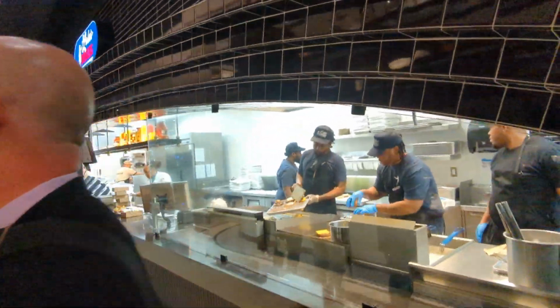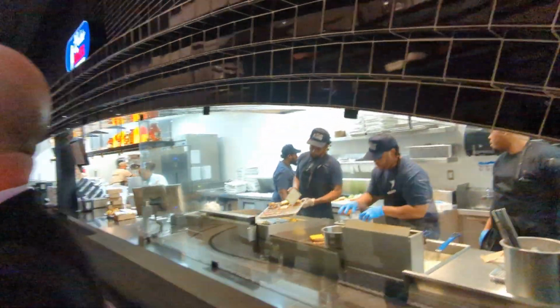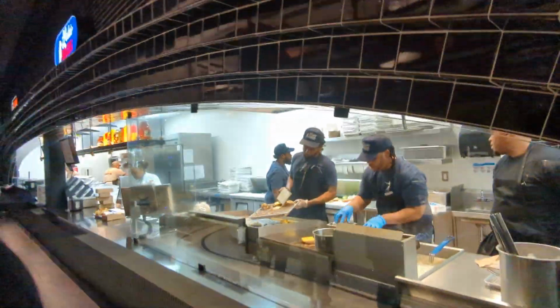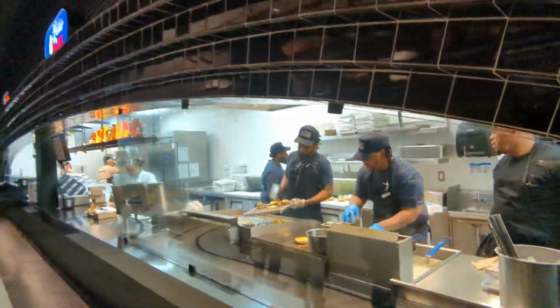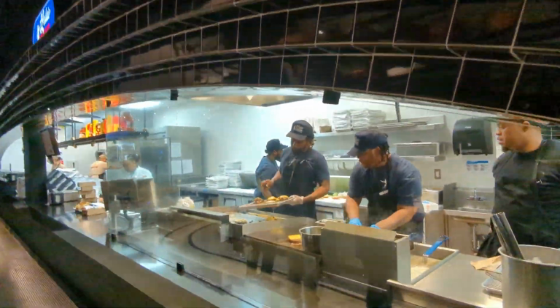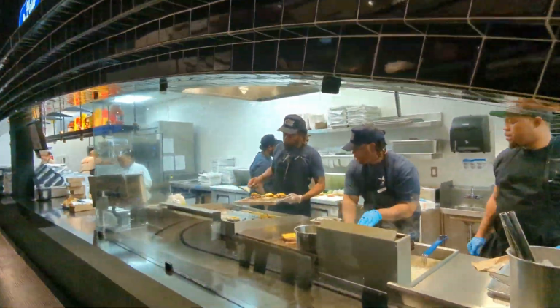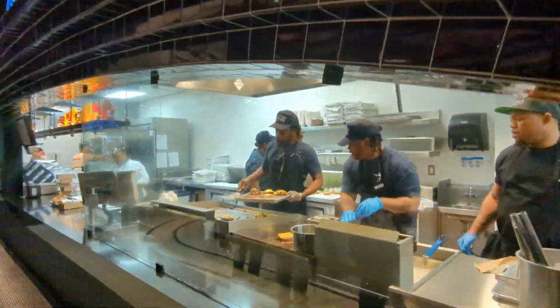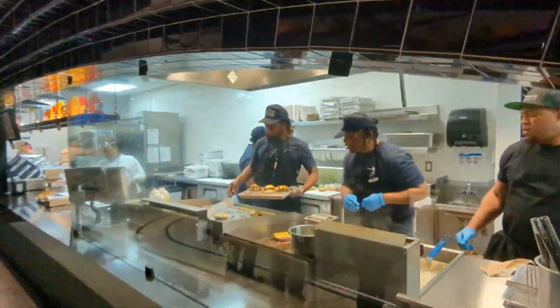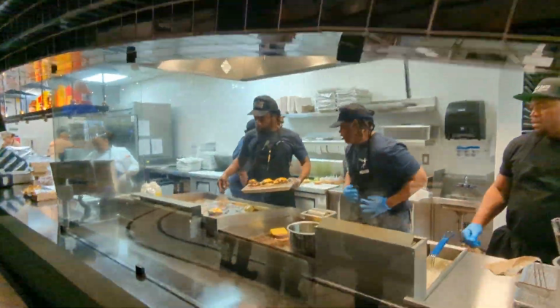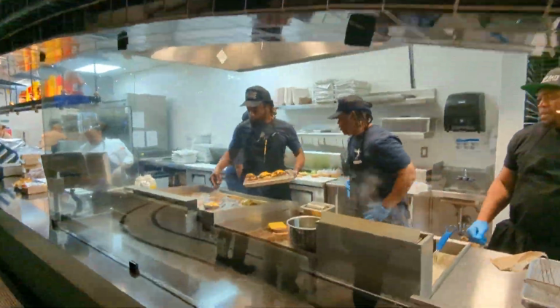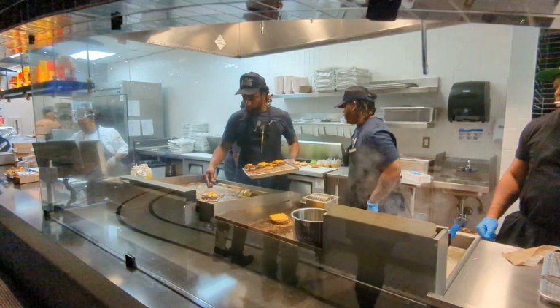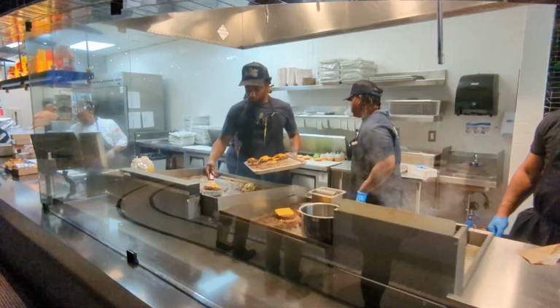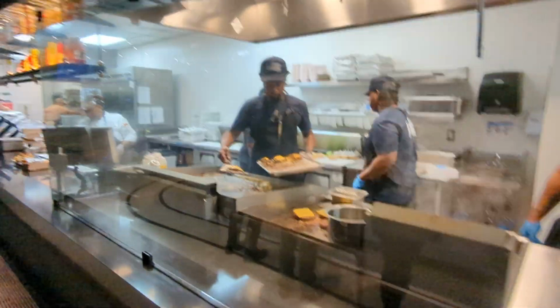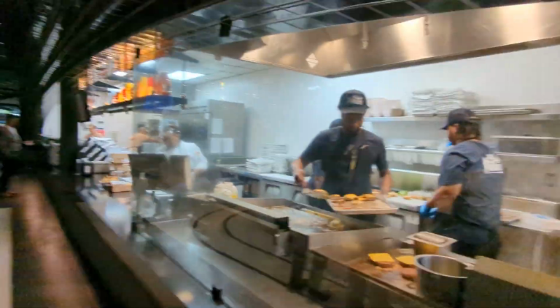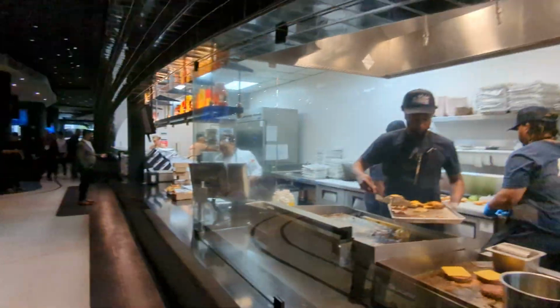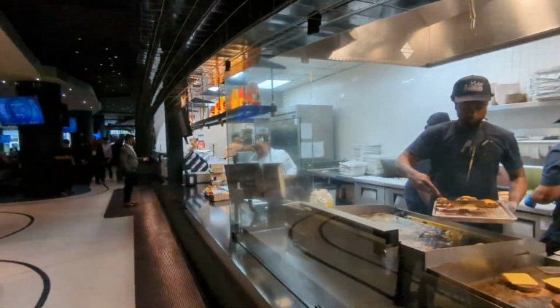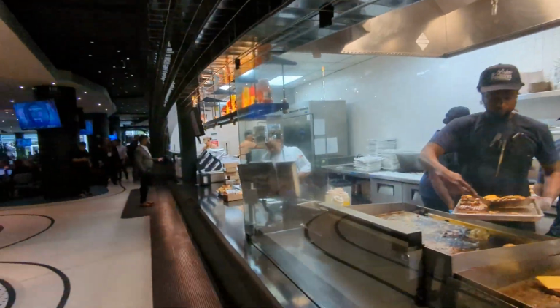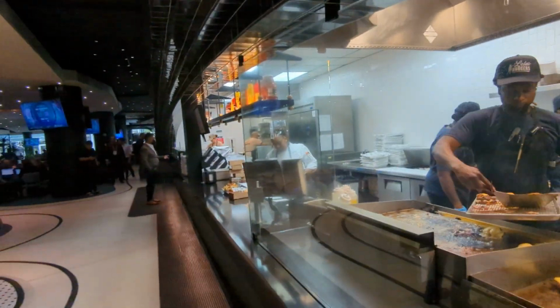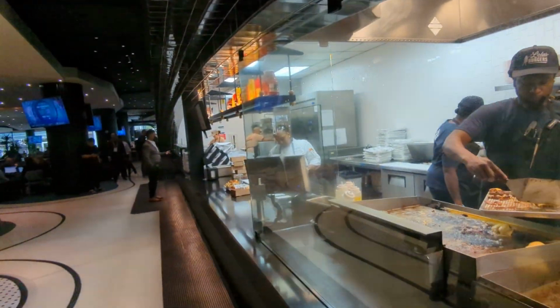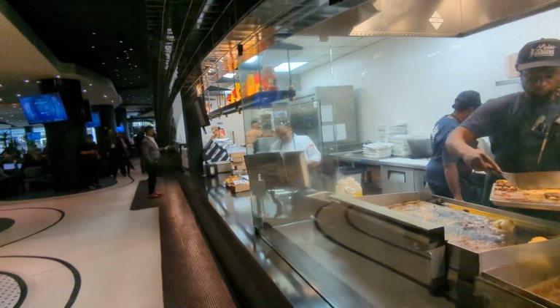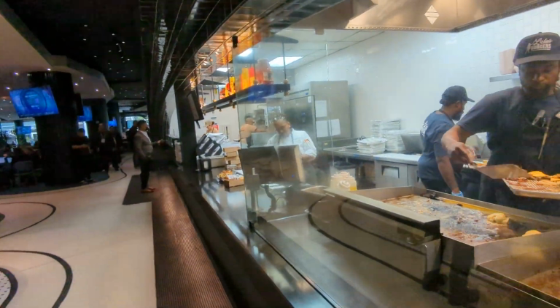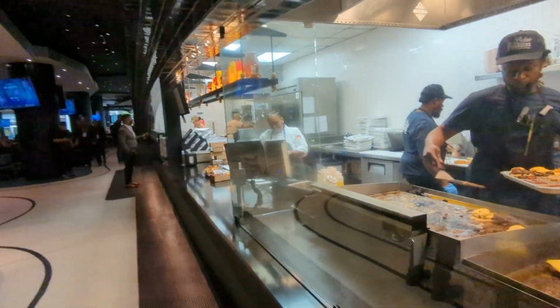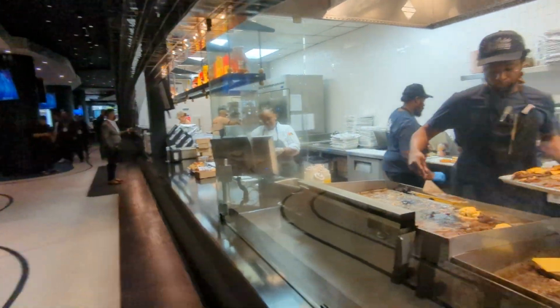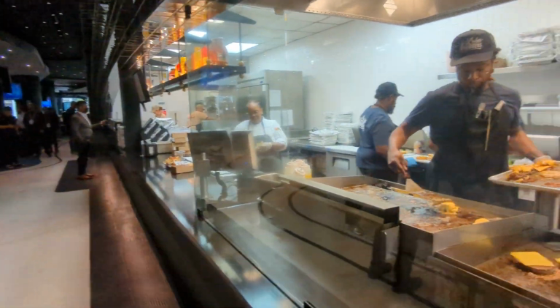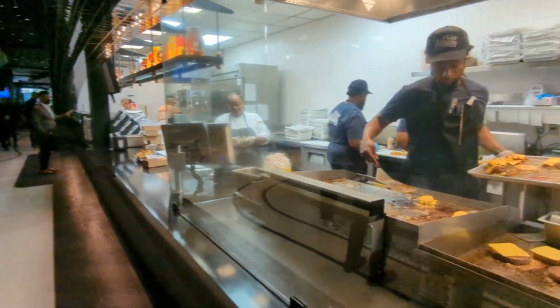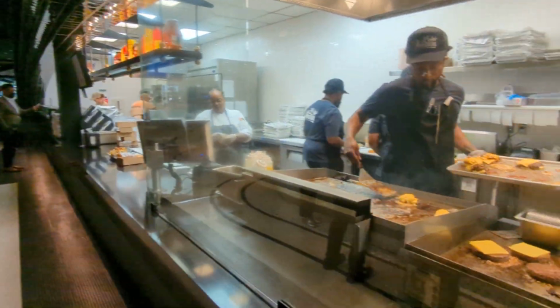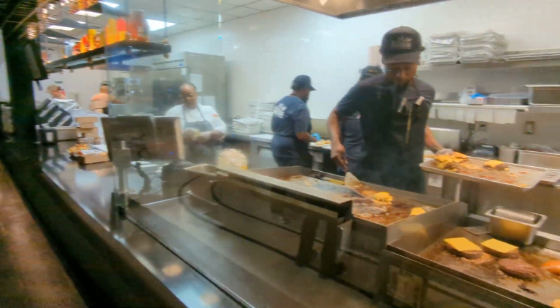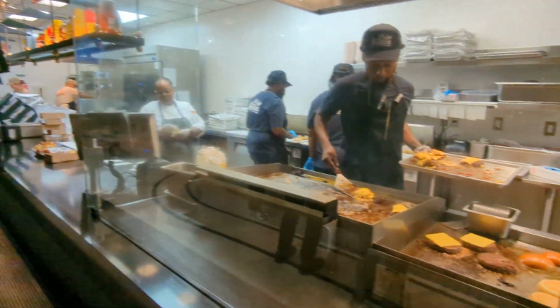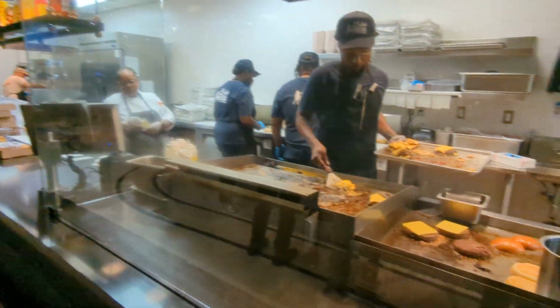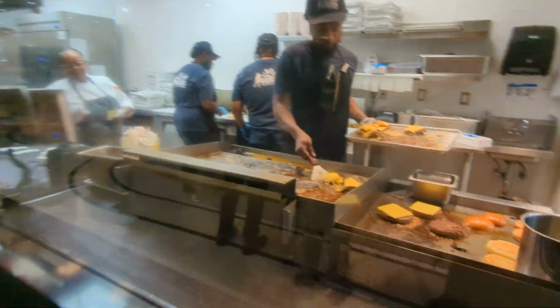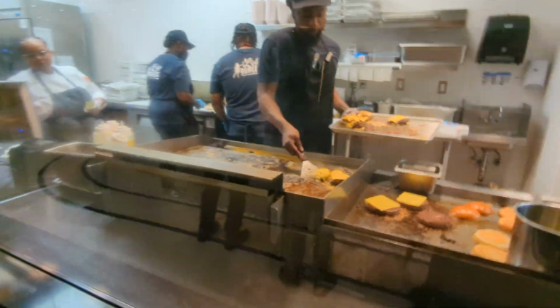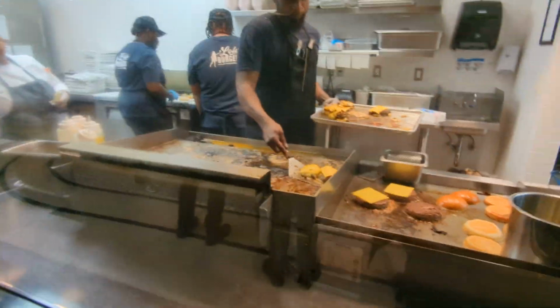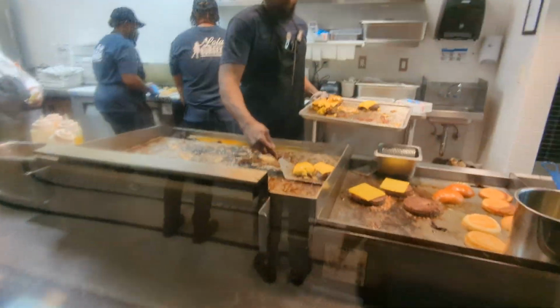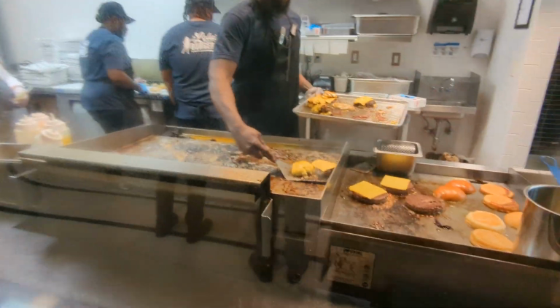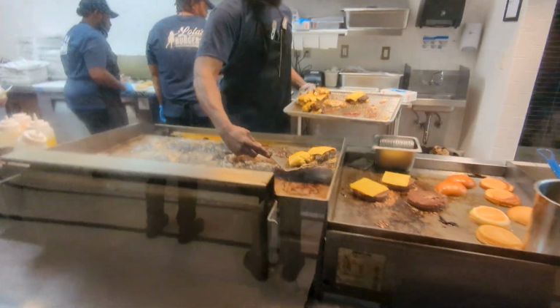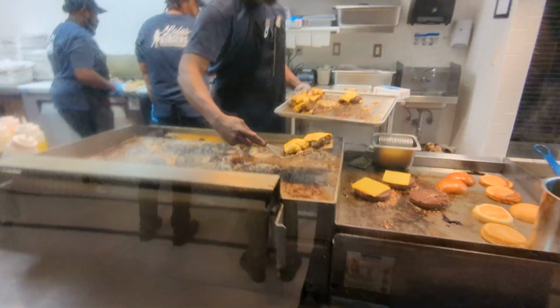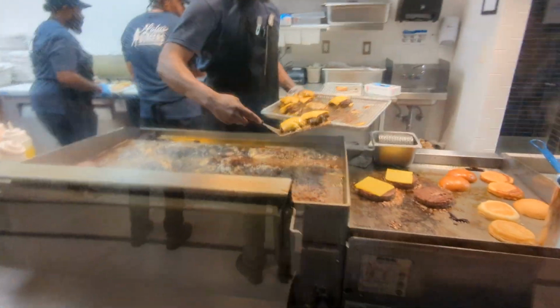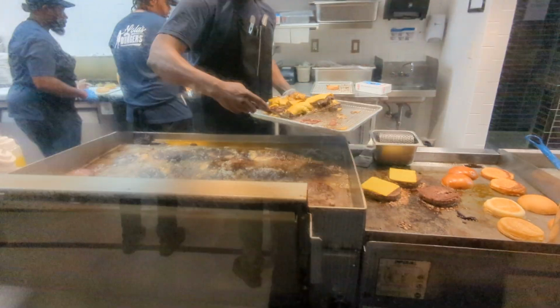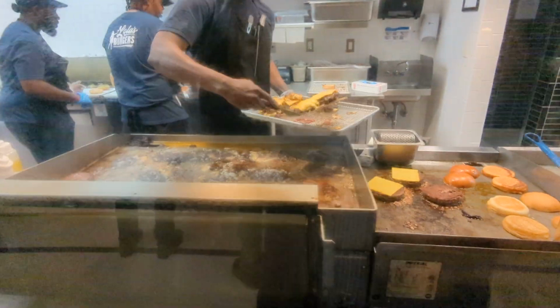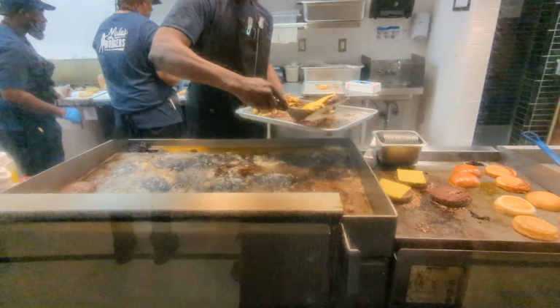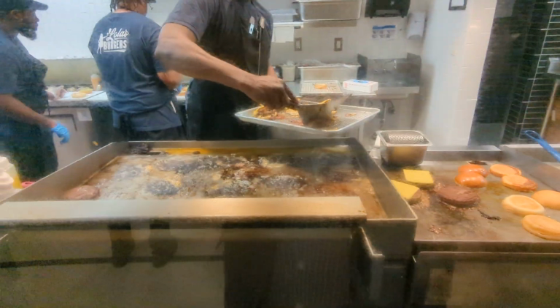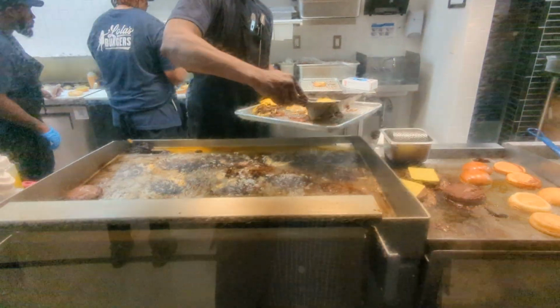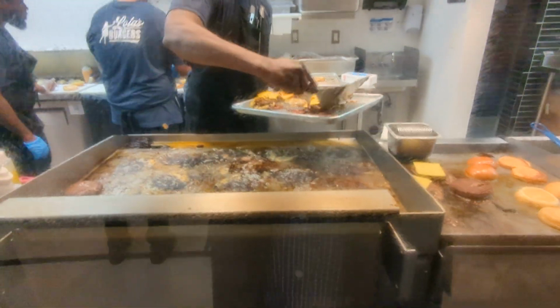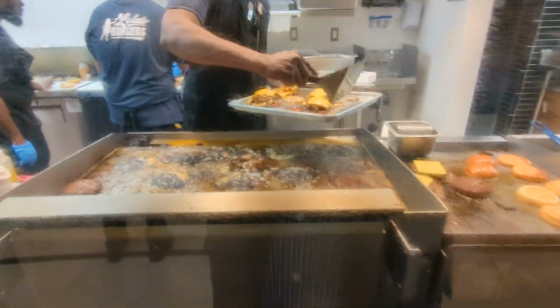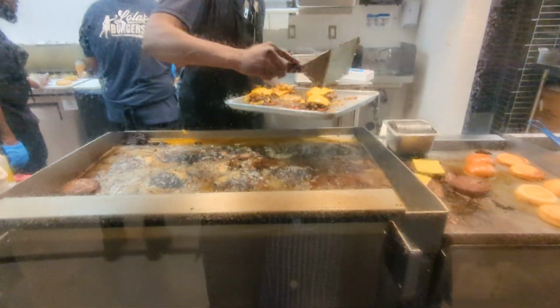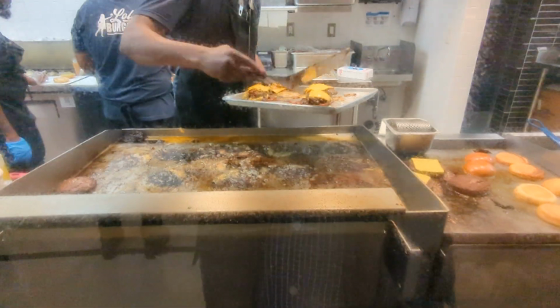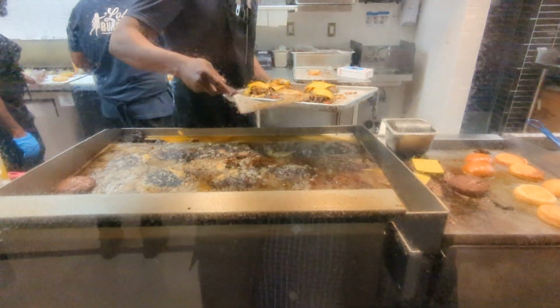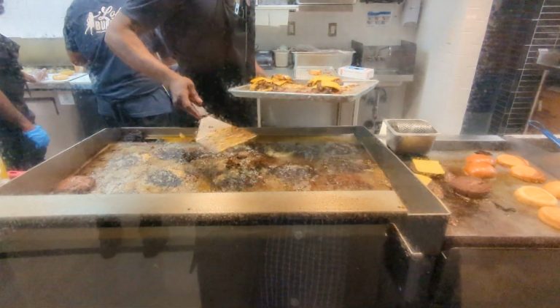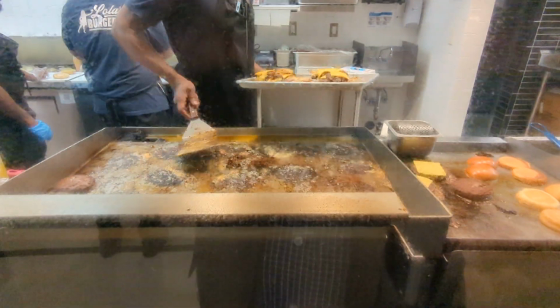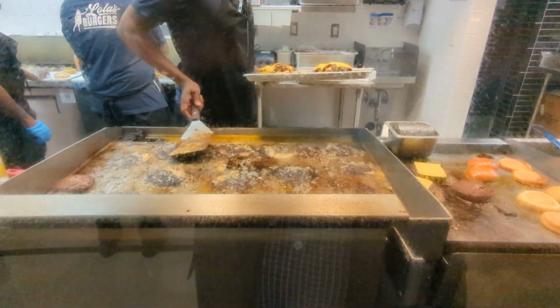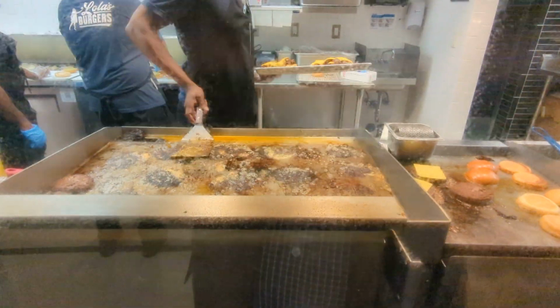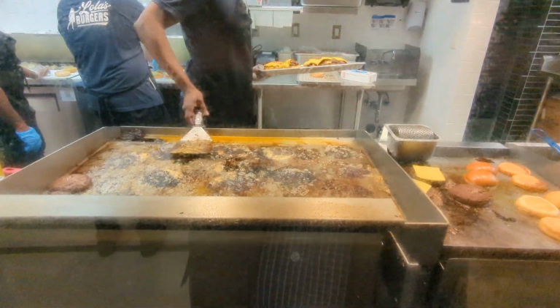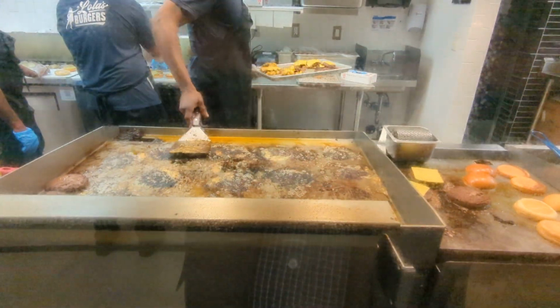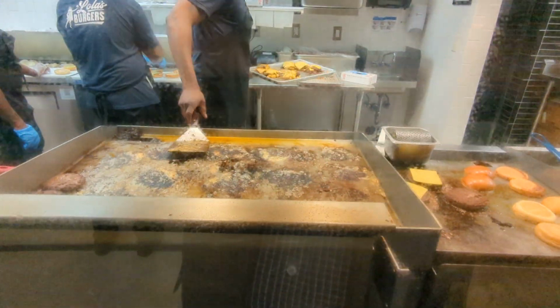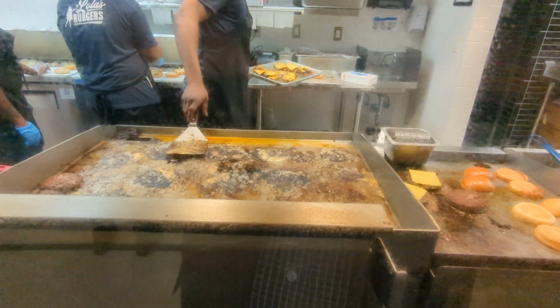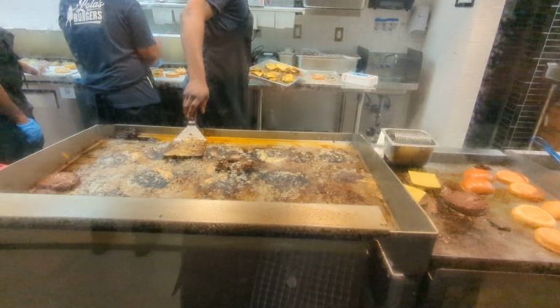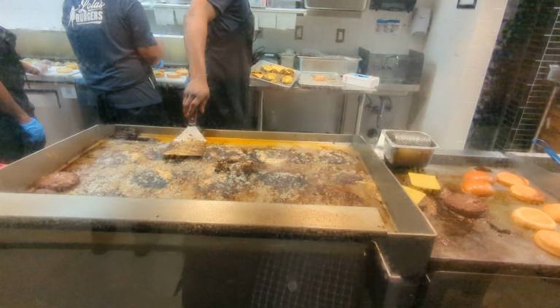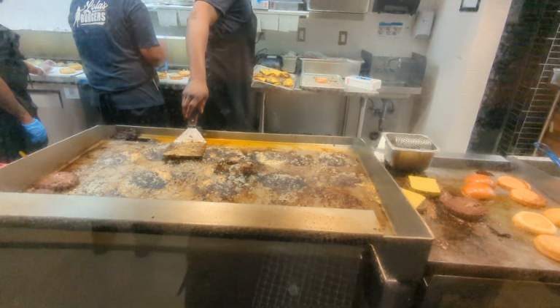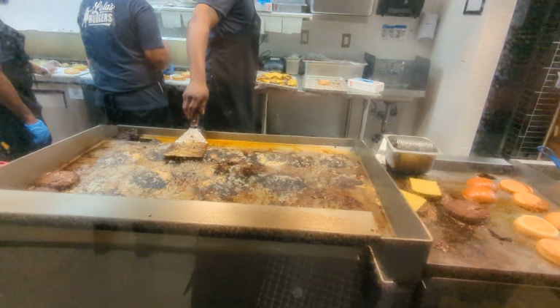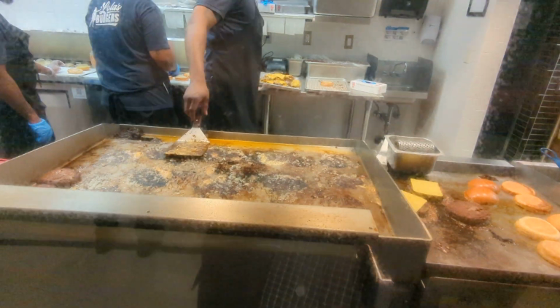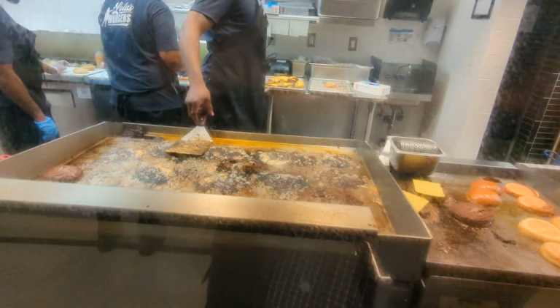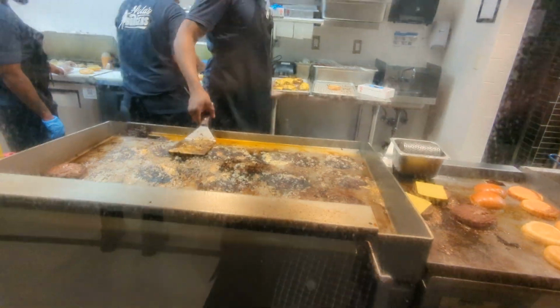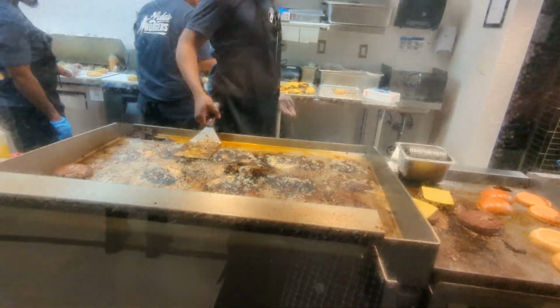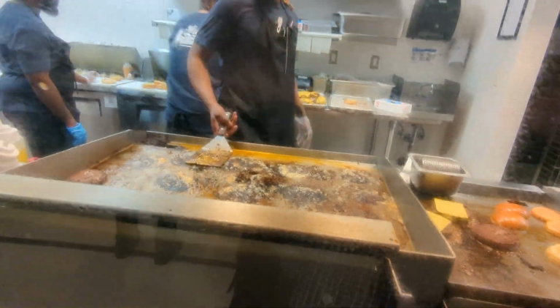There's a burger joint — Lola's Burgers. I've been watching them grill burgers; they smash them fresh.